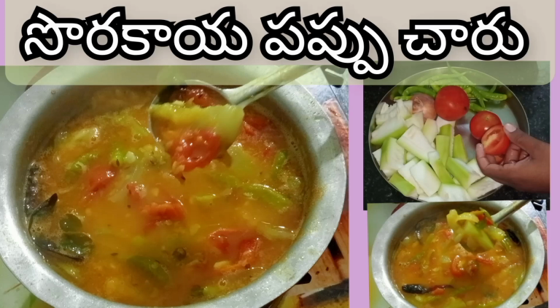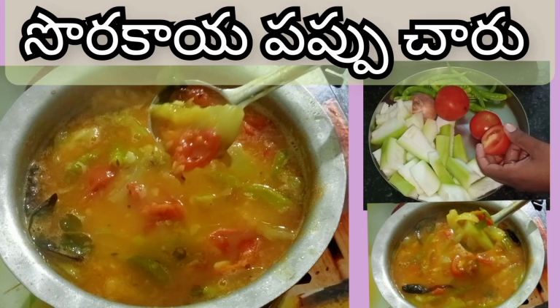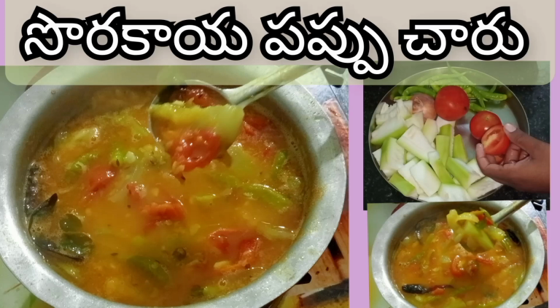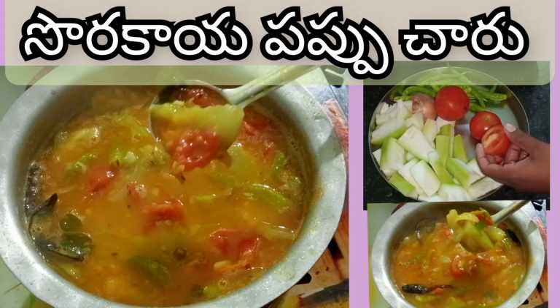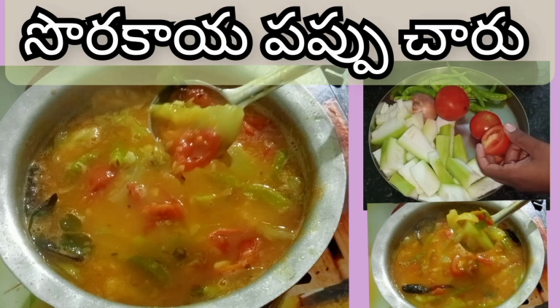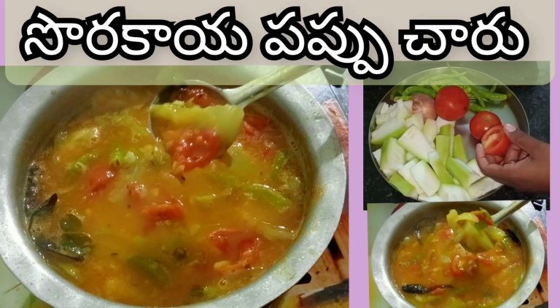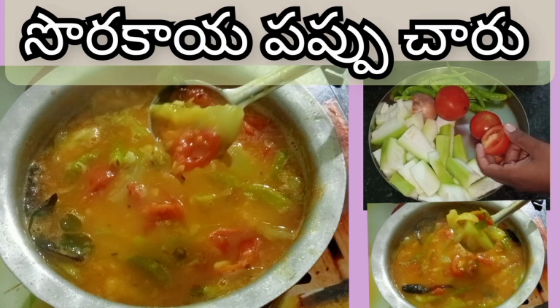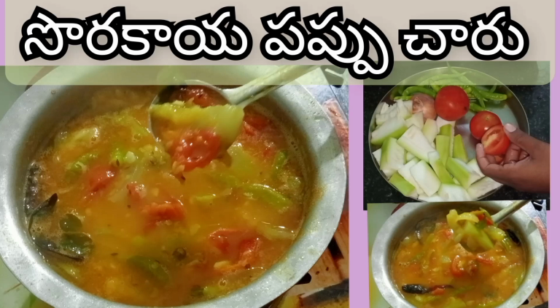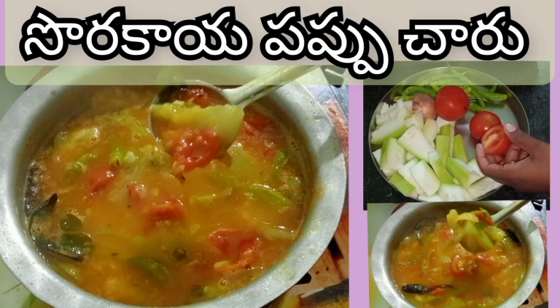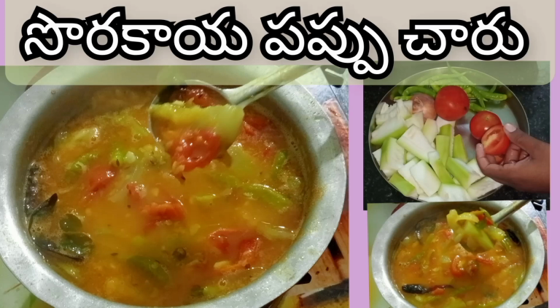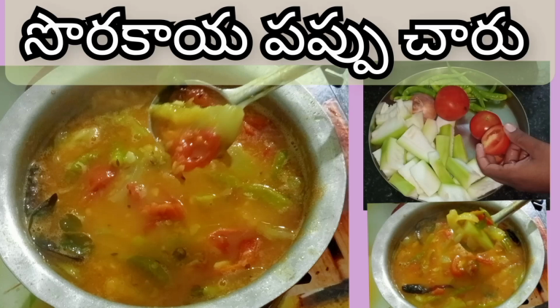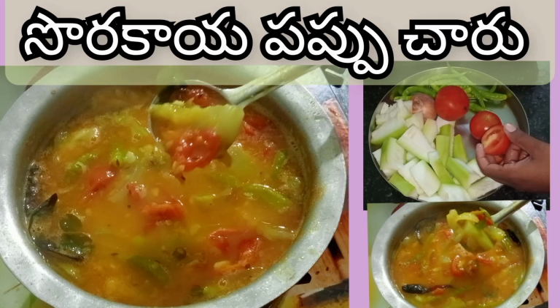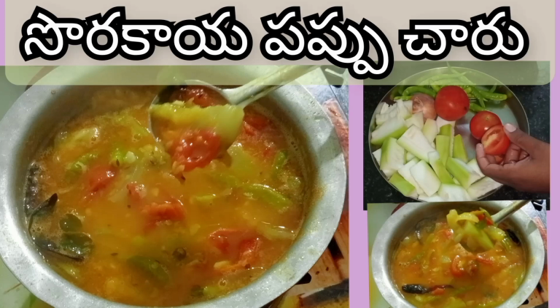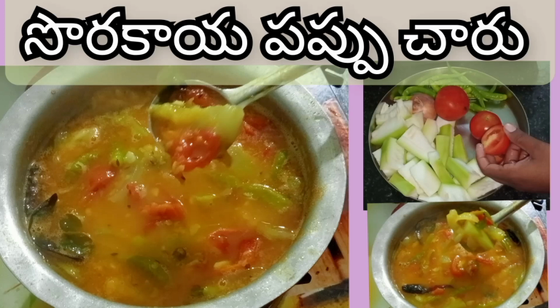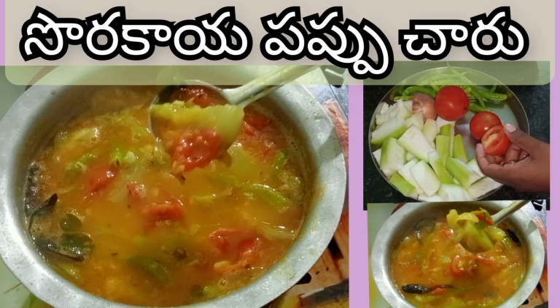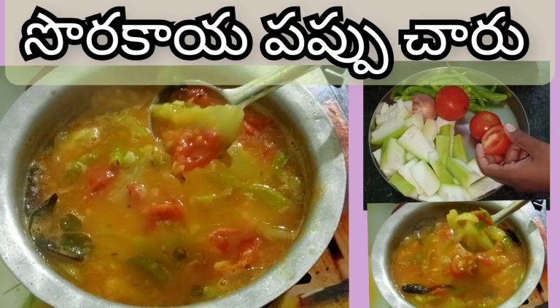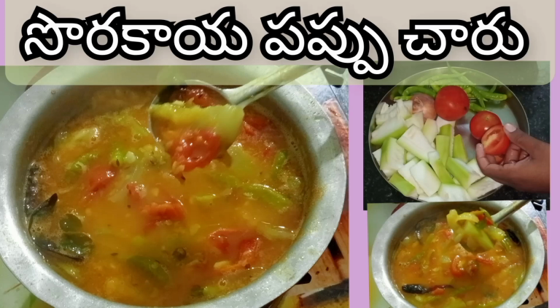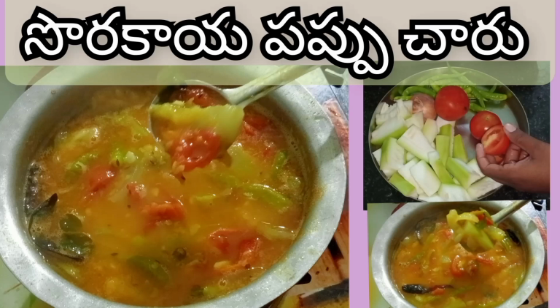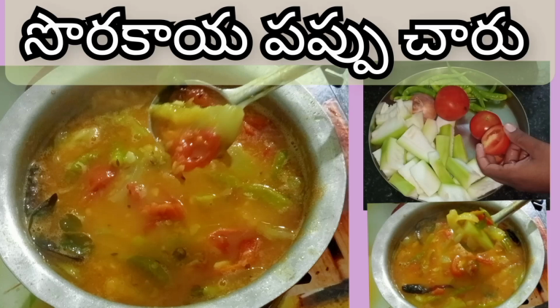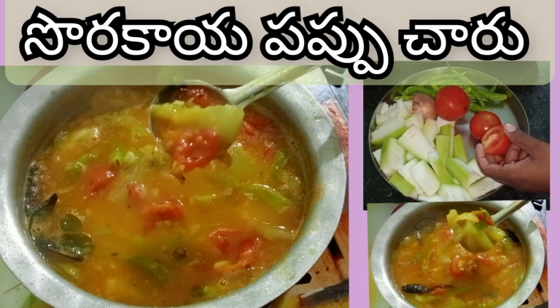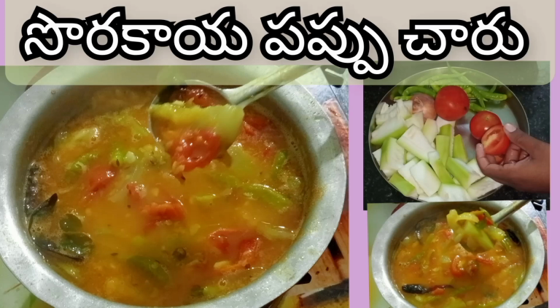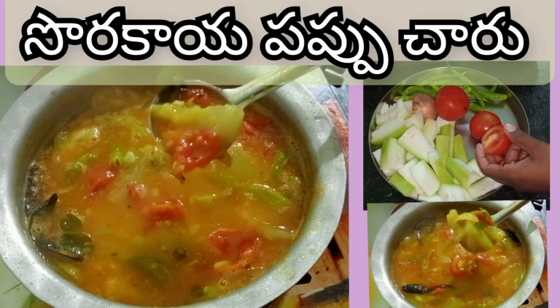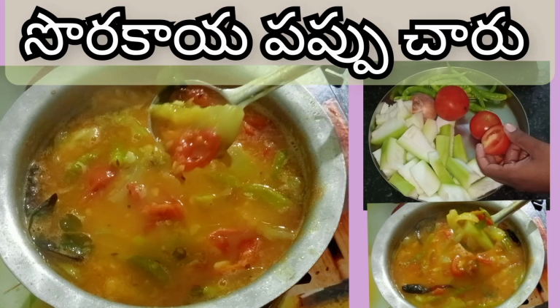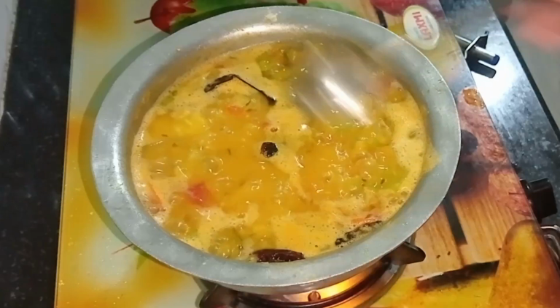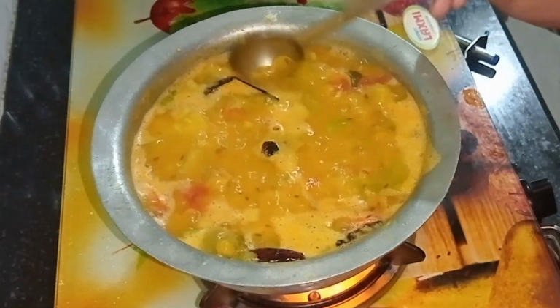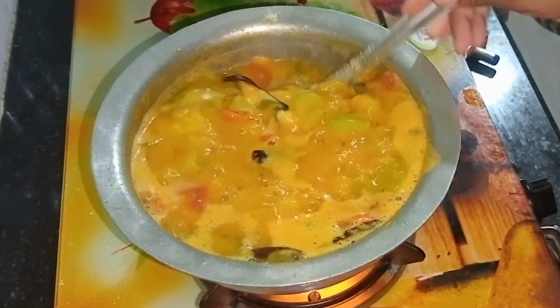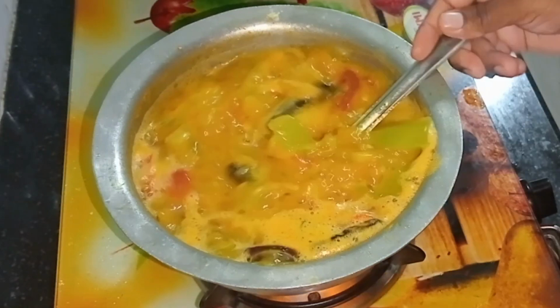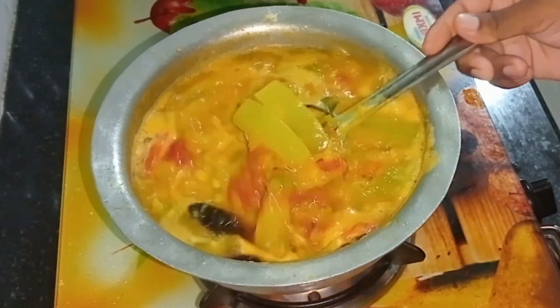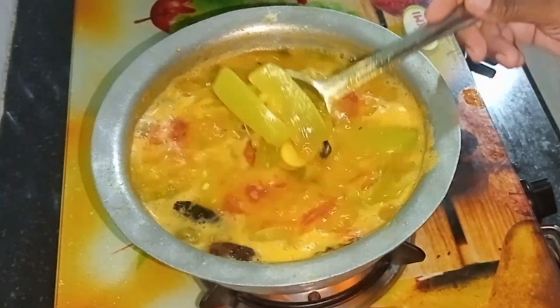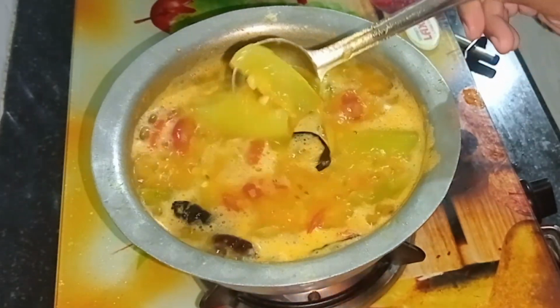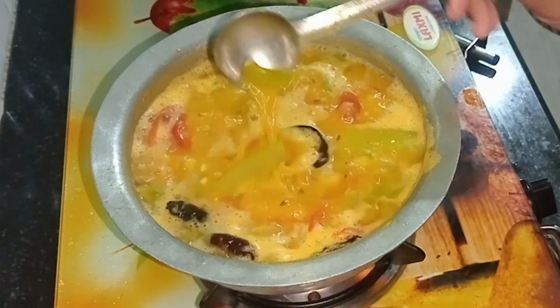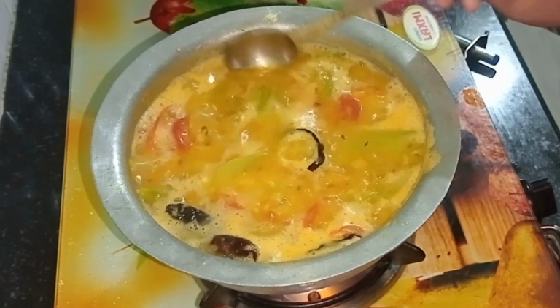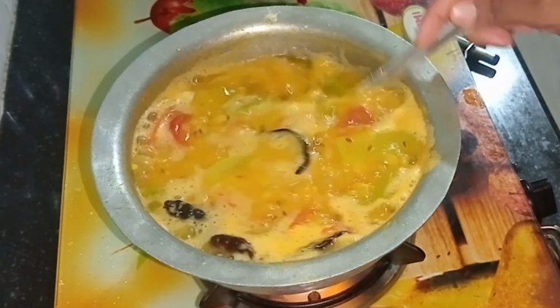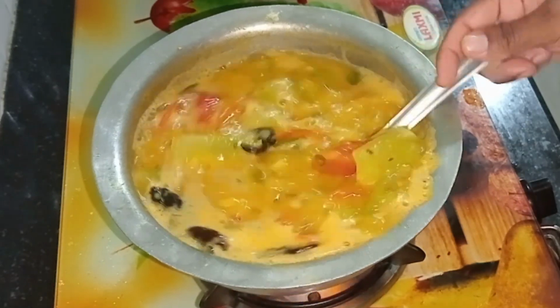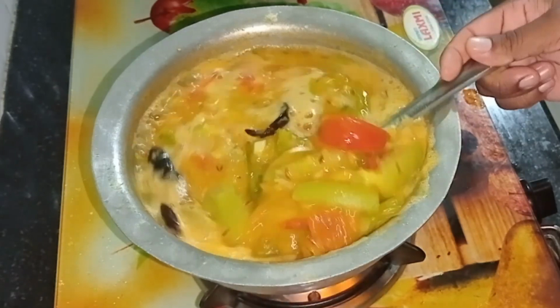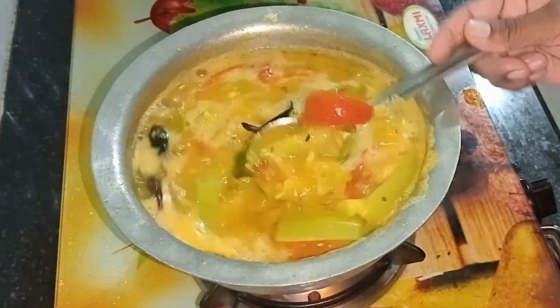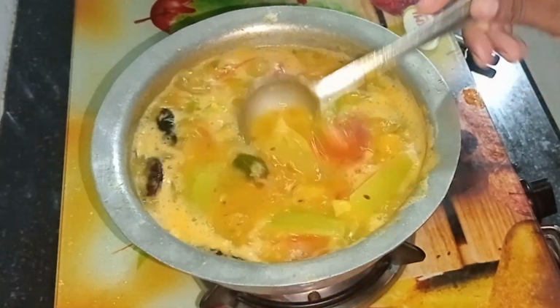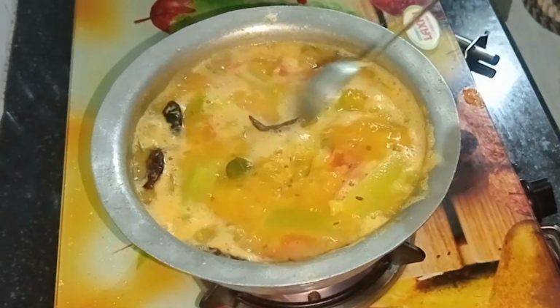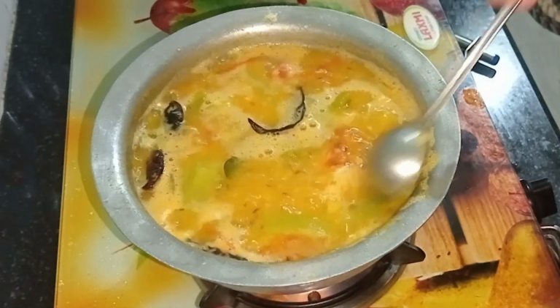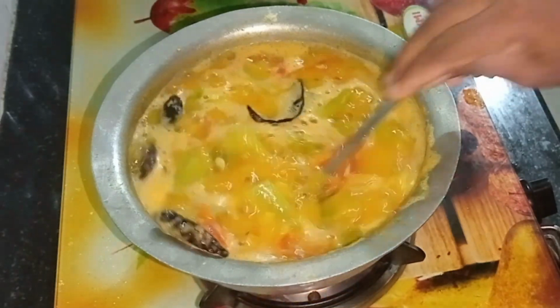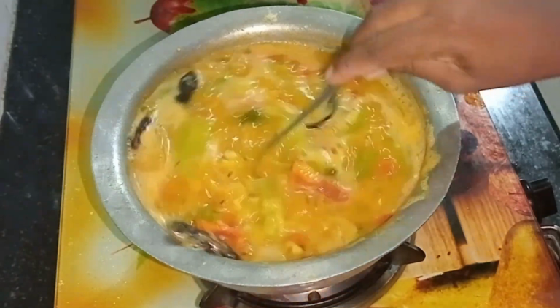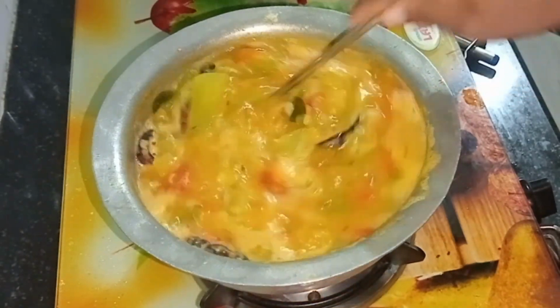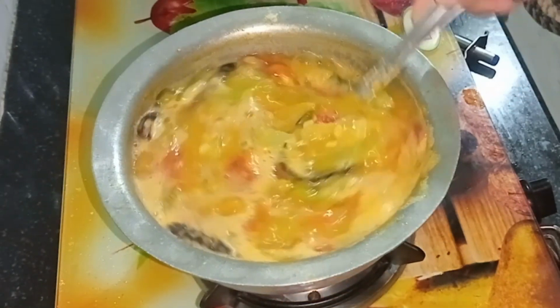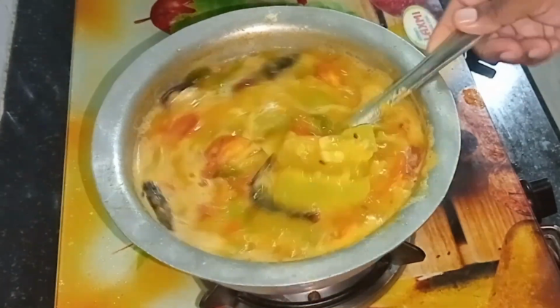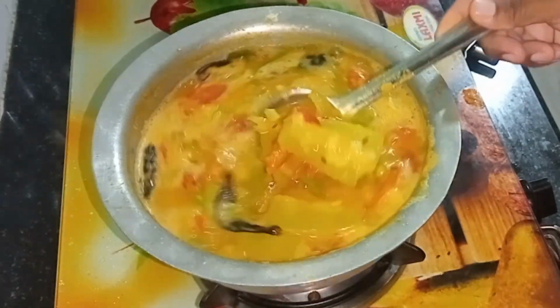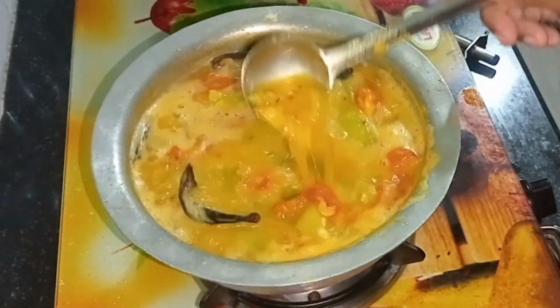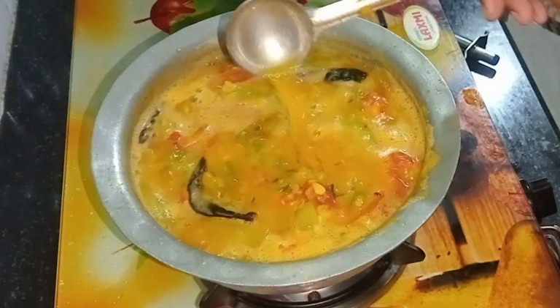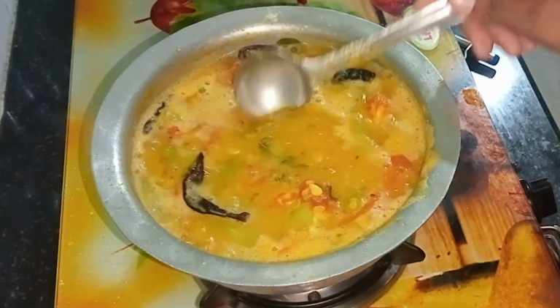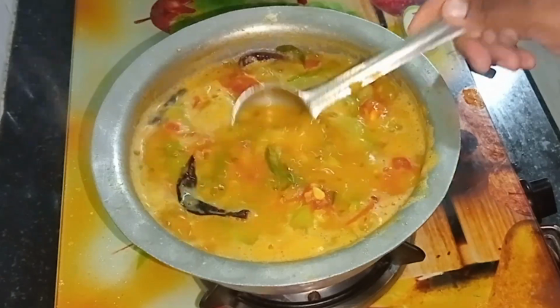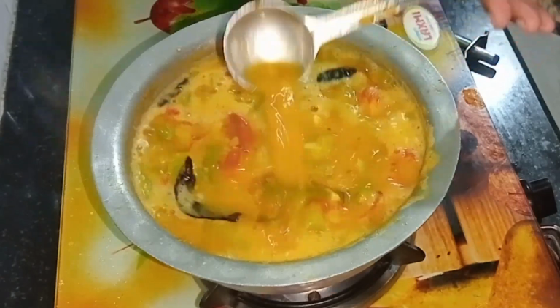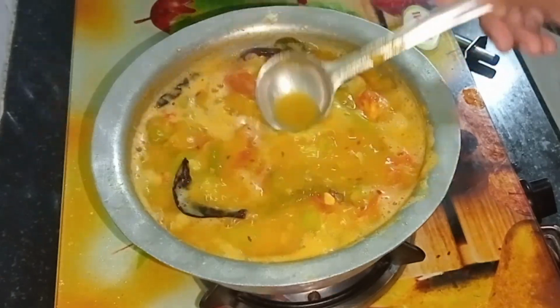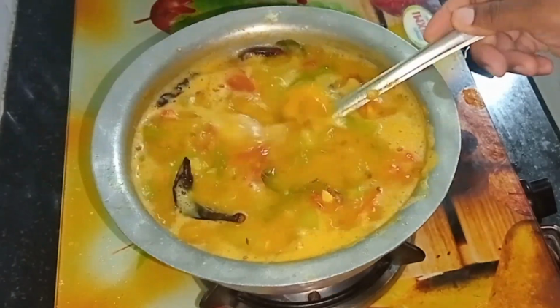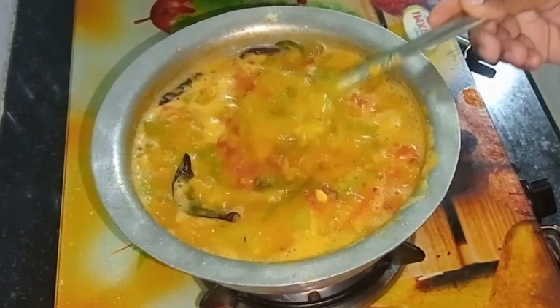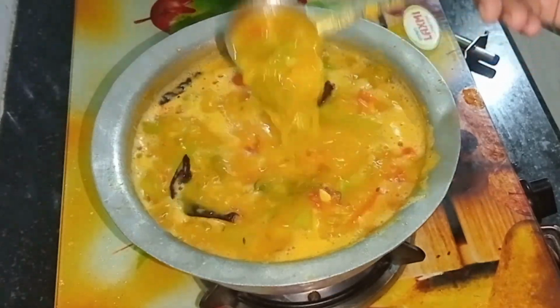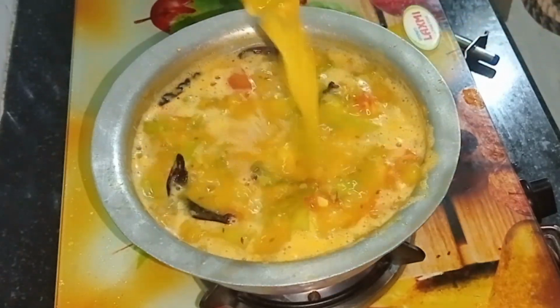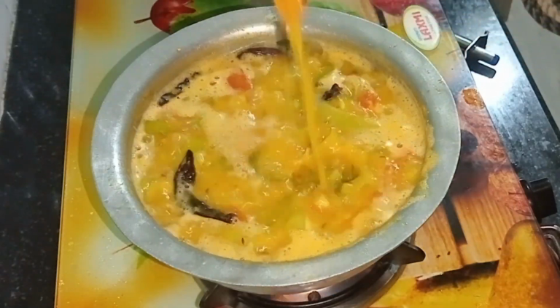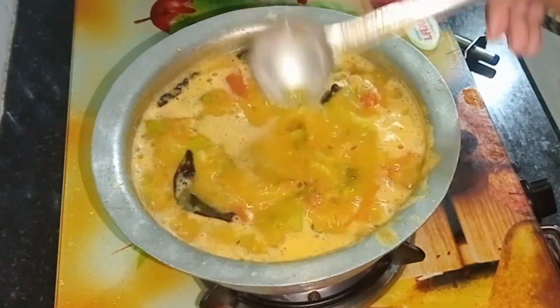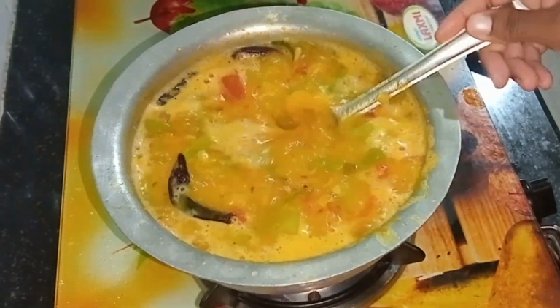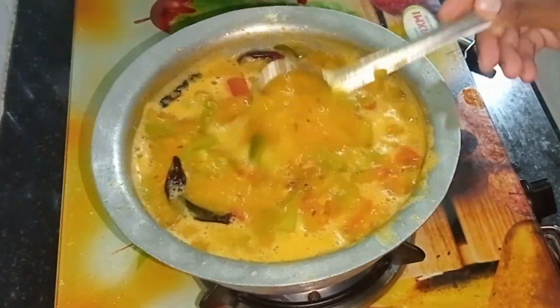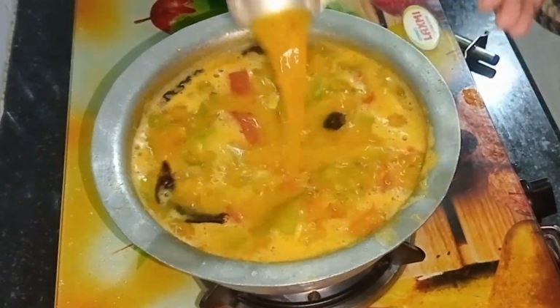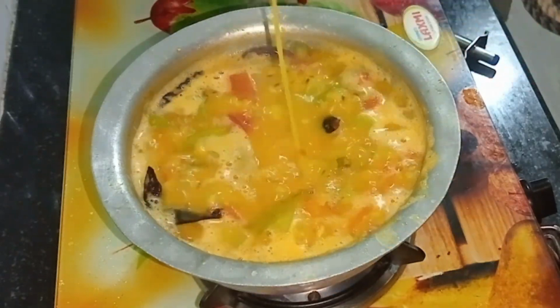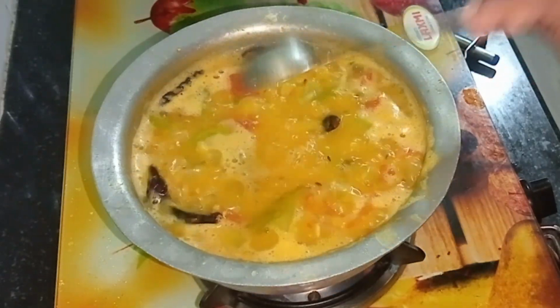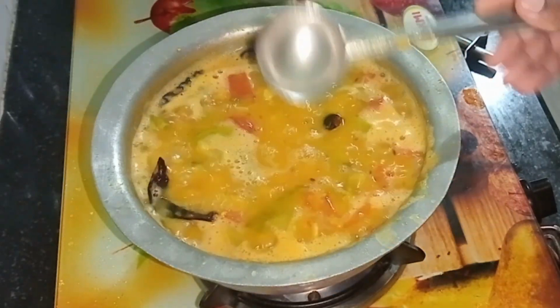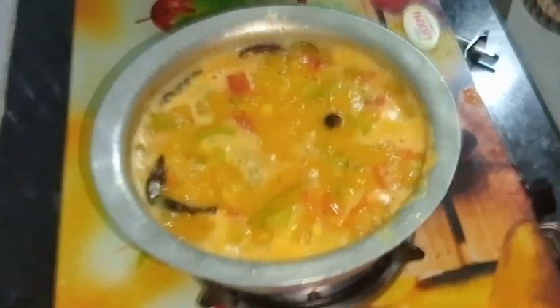Hello, hi friends. Welcome back to our channel. This is the video I watched. I will show you how to make a glass of water.